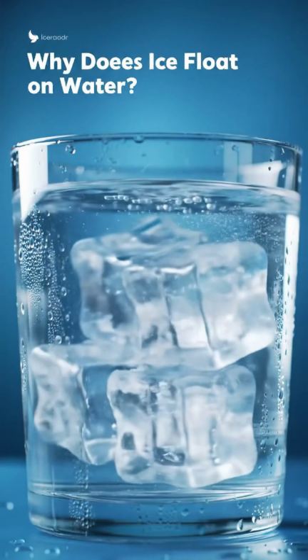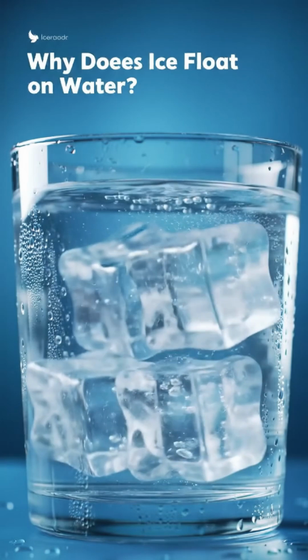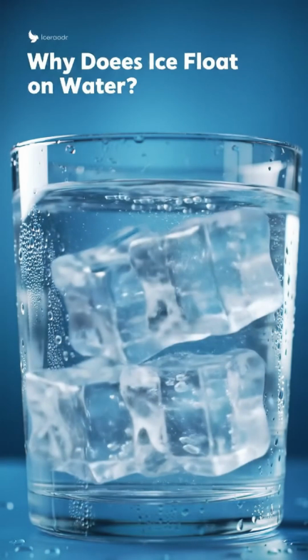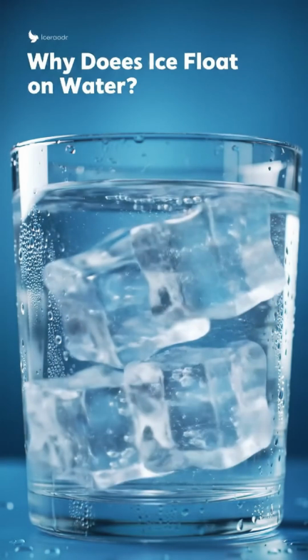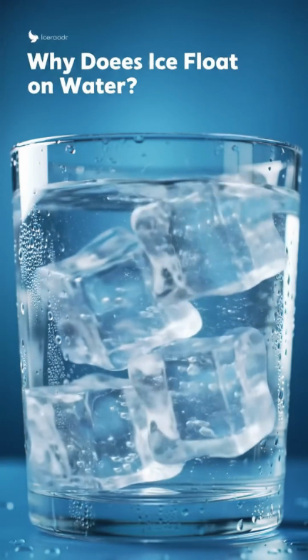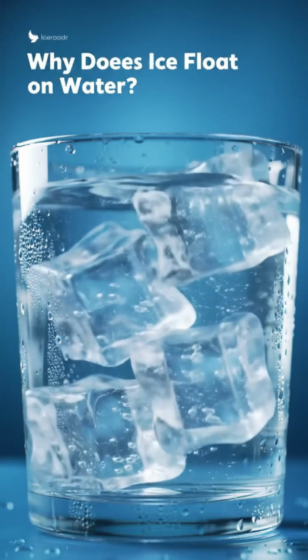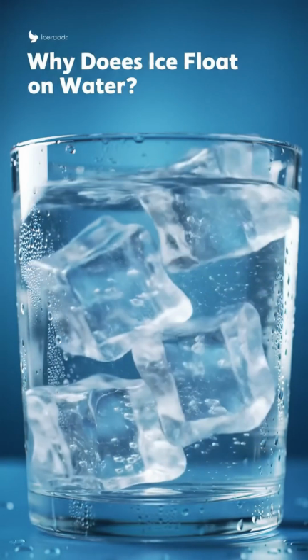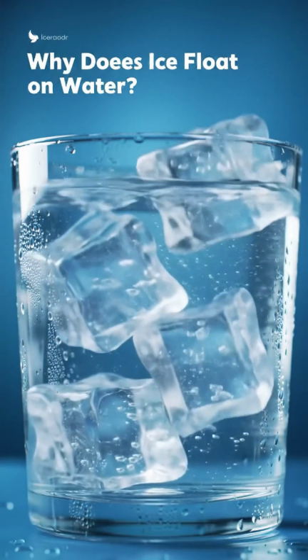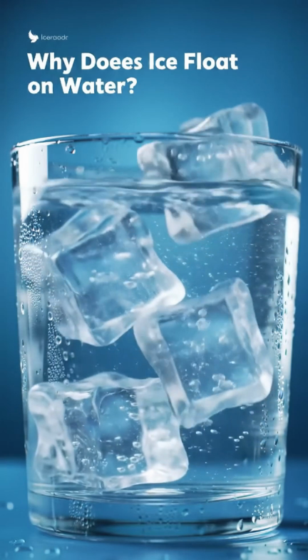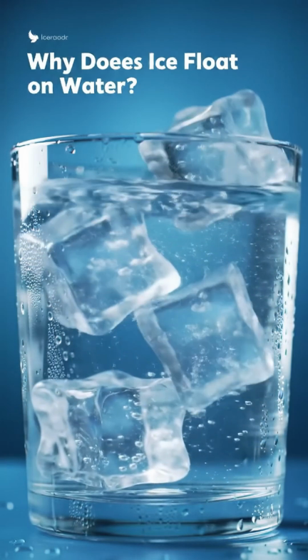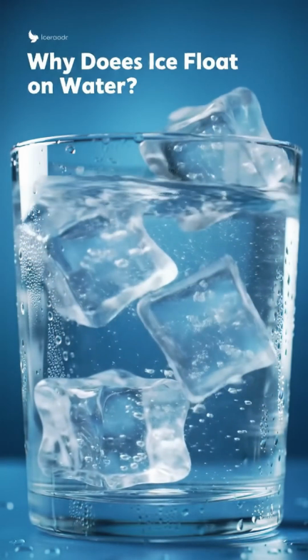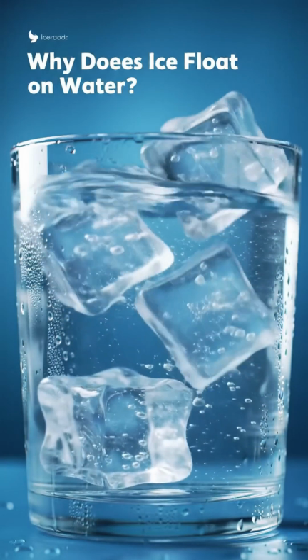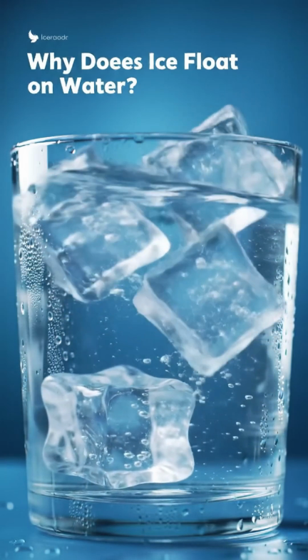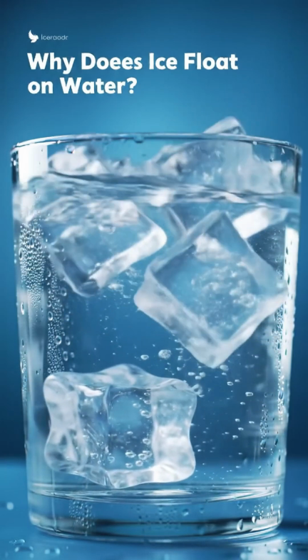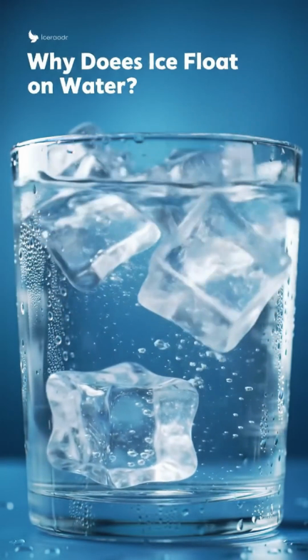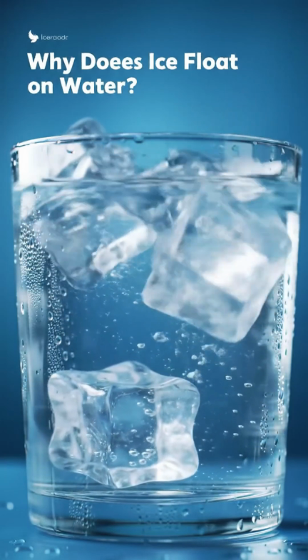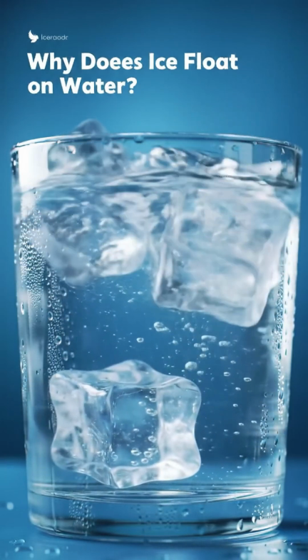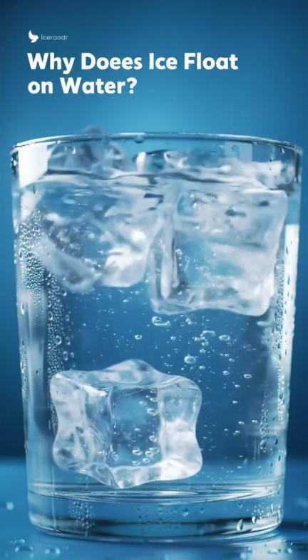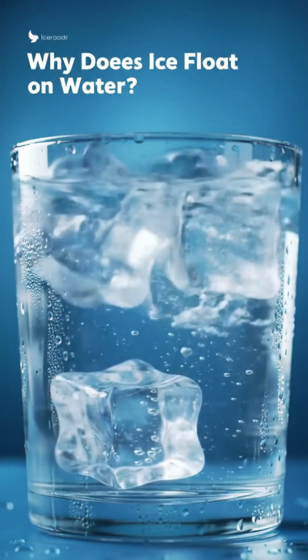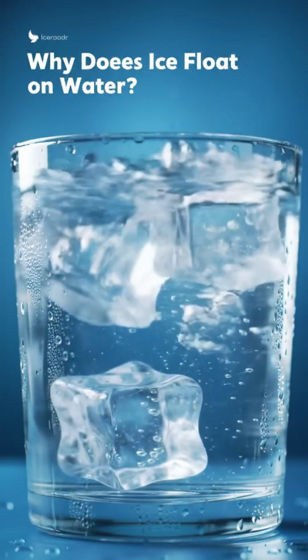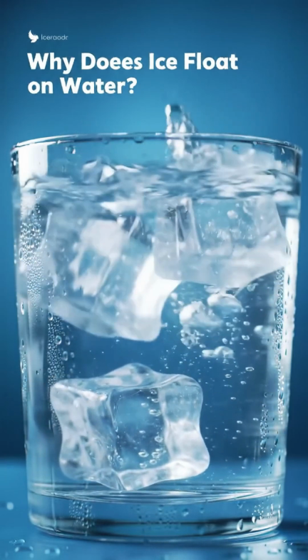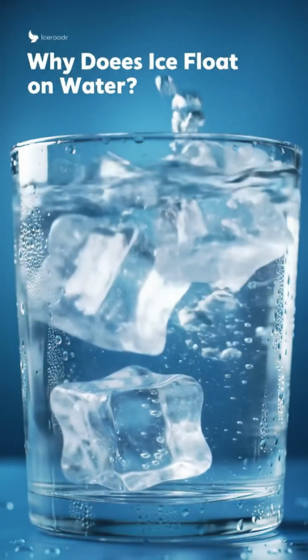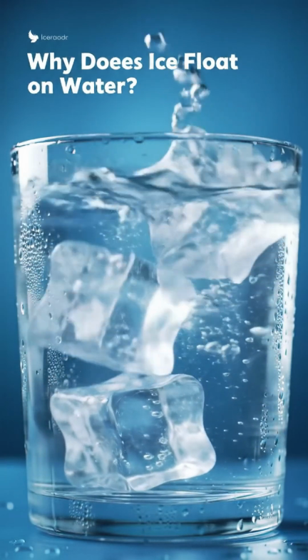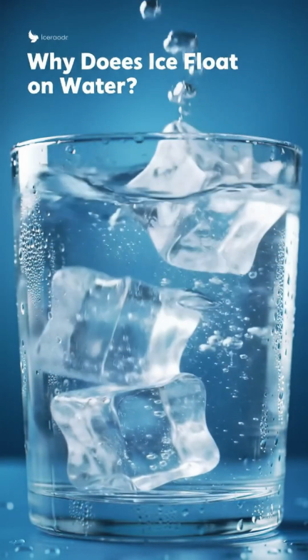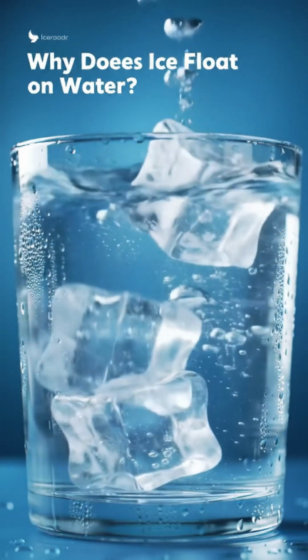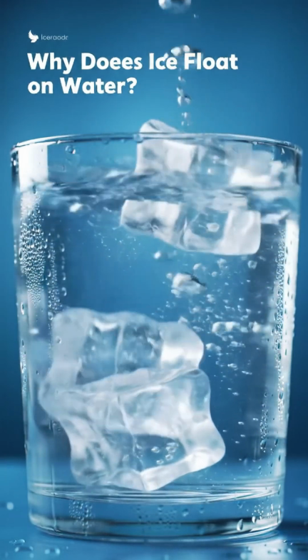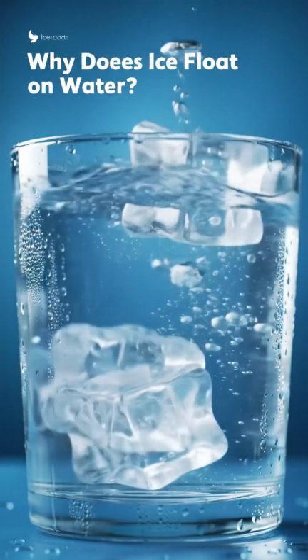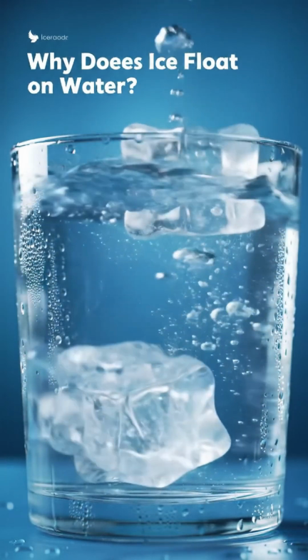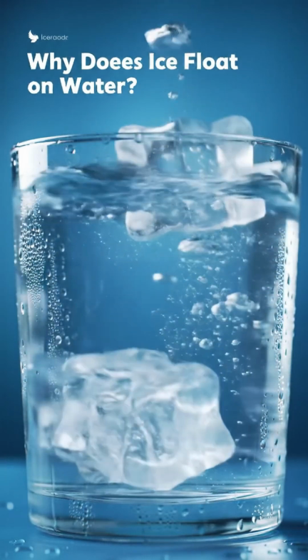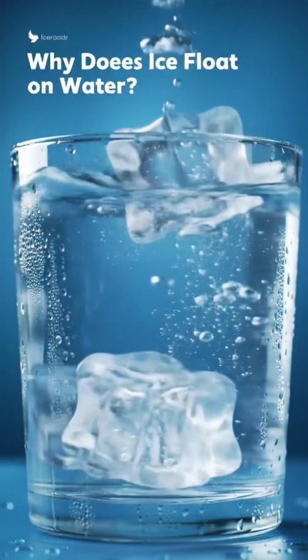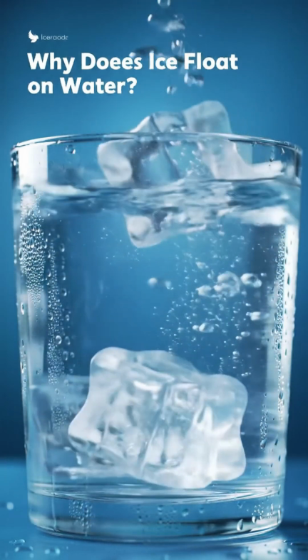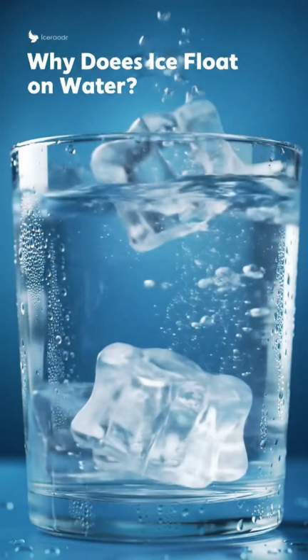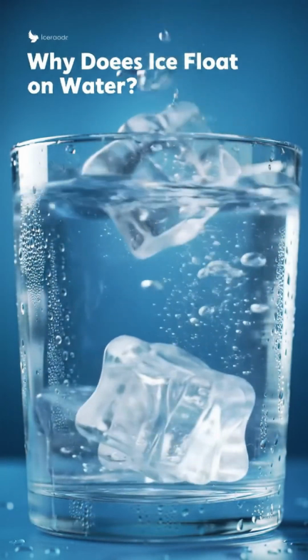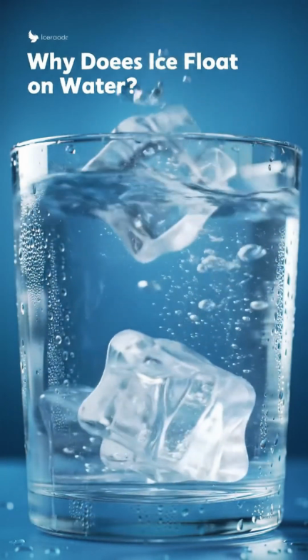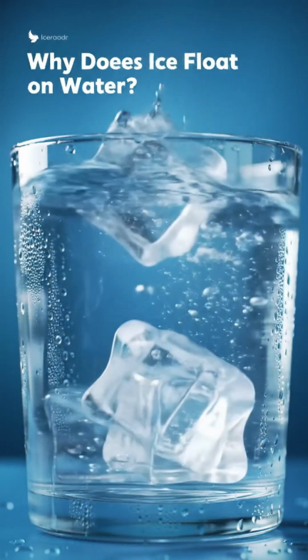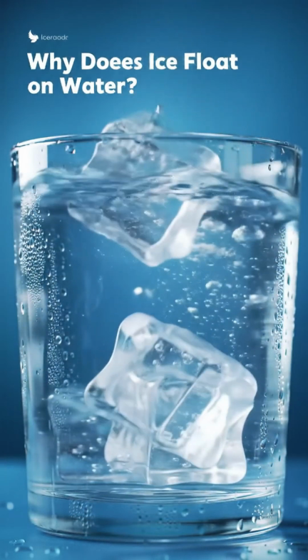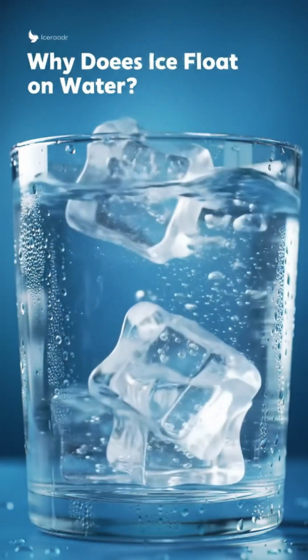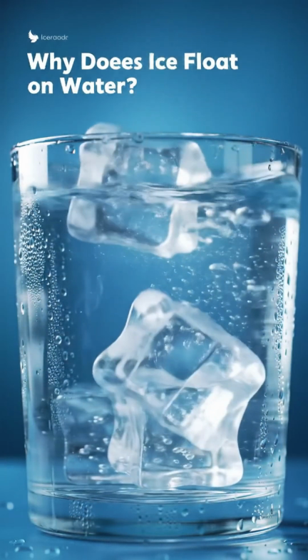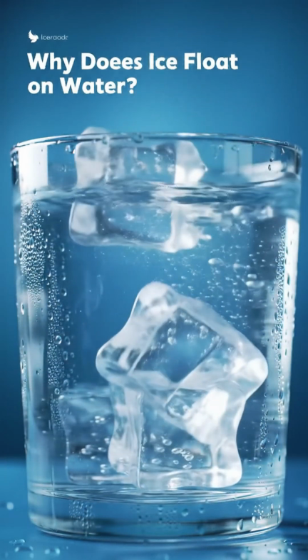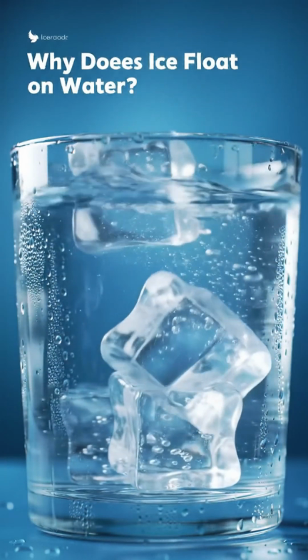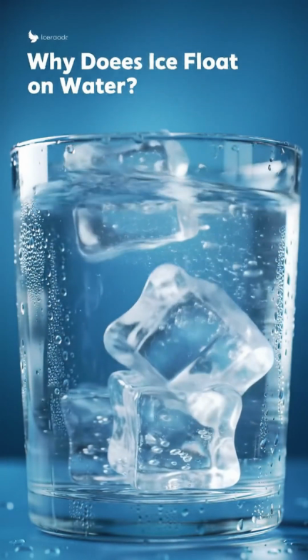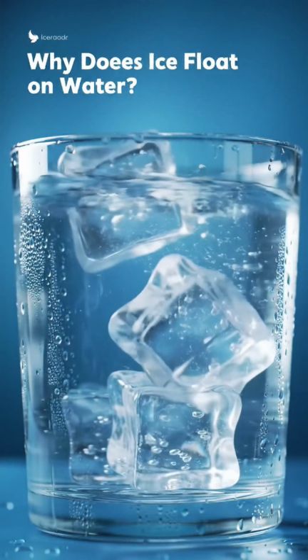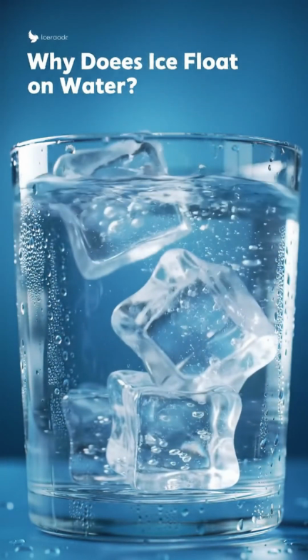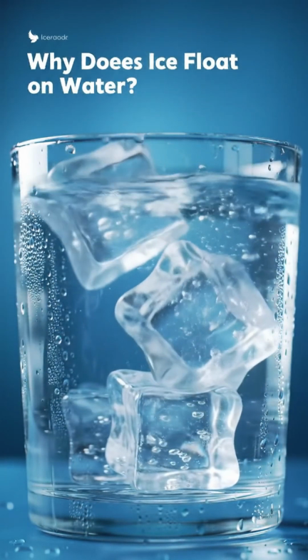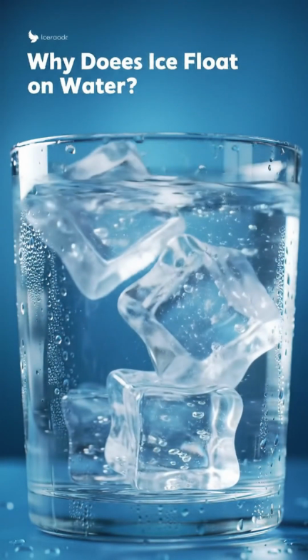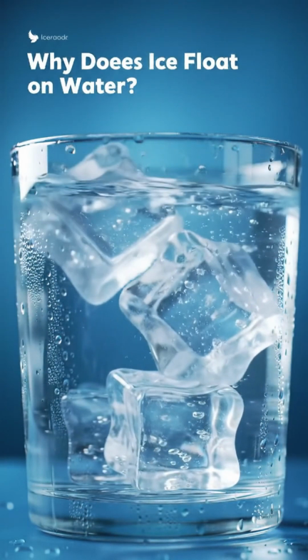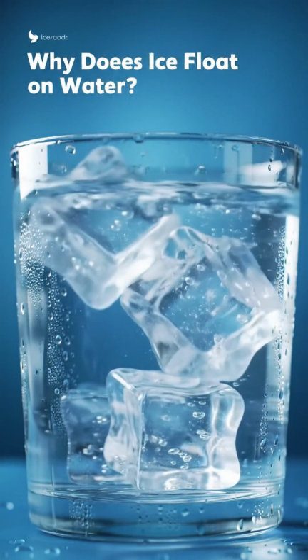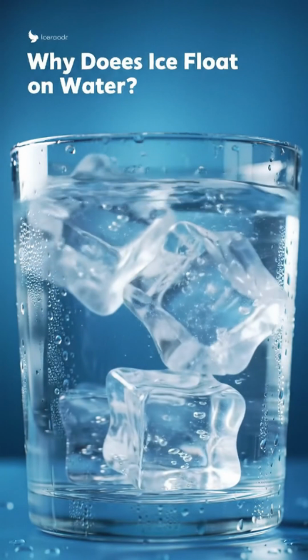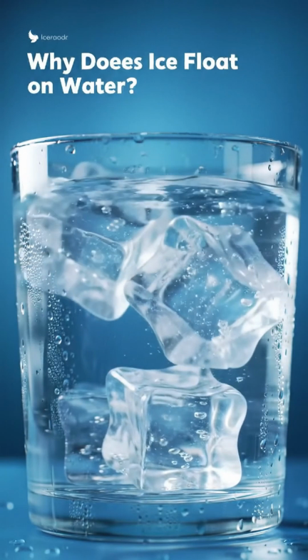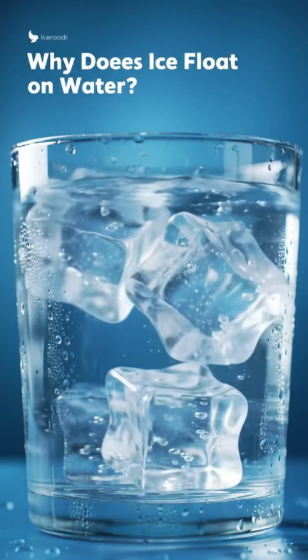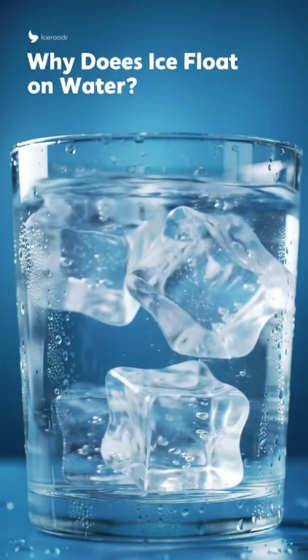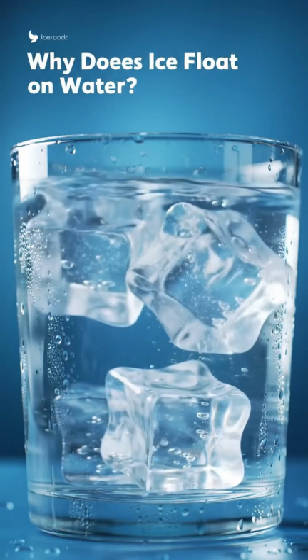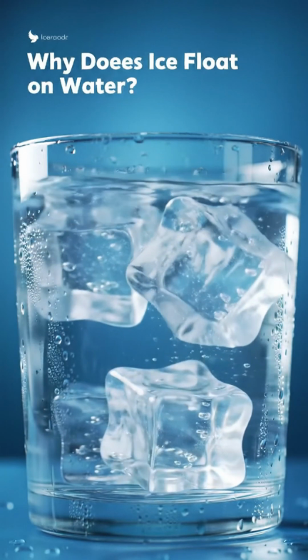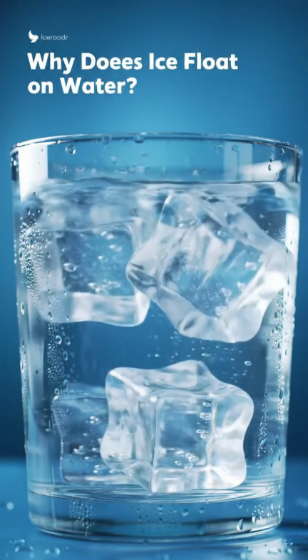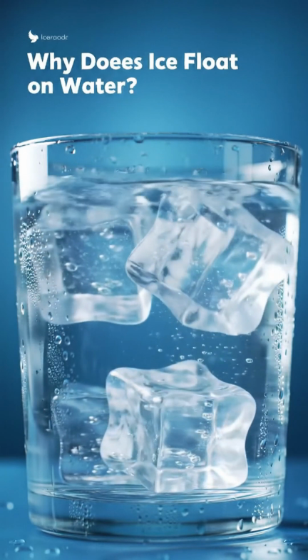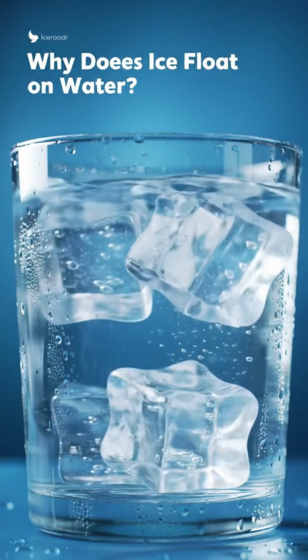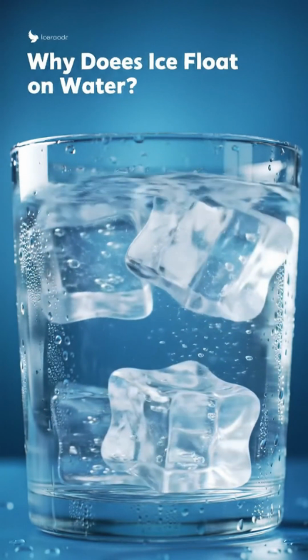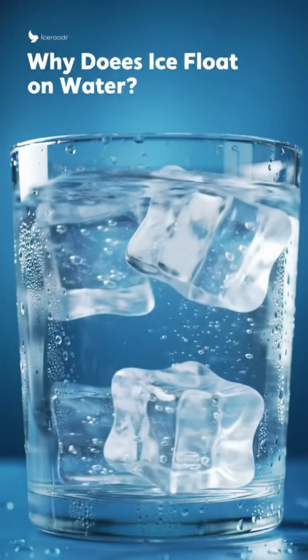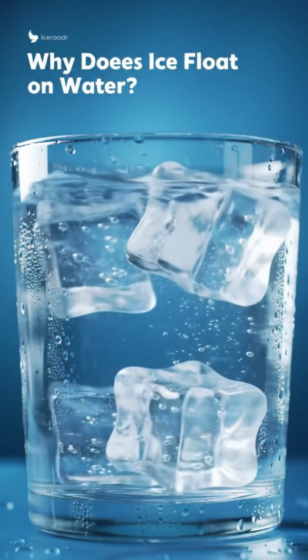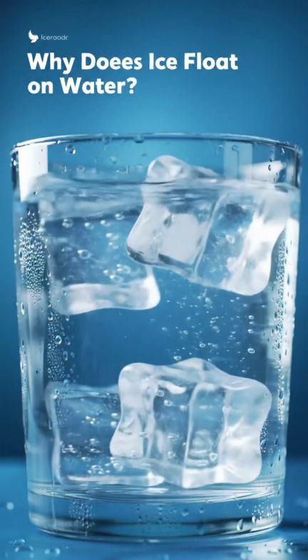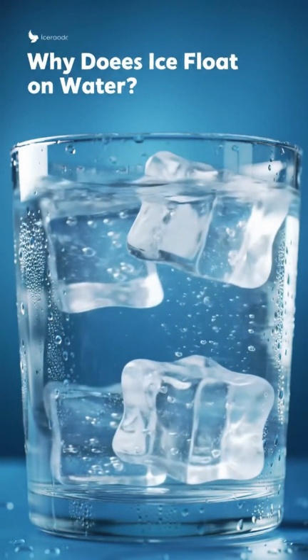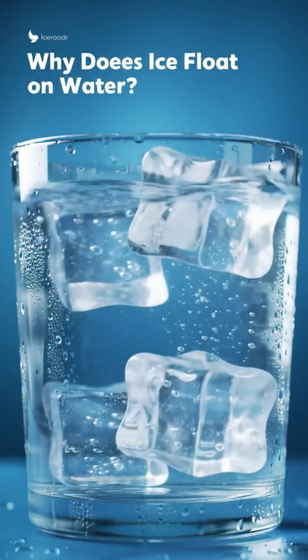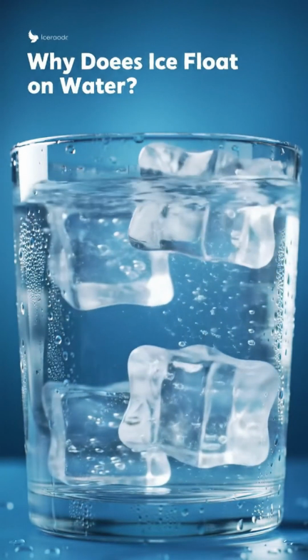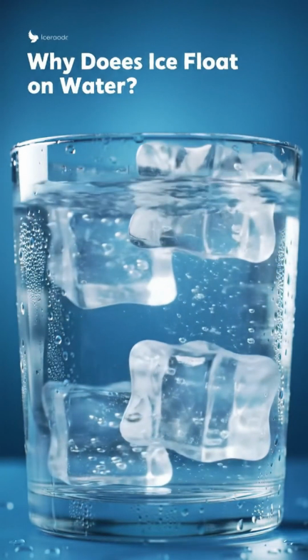Have you ever noticed why does ice float on water? Most solids sink in liquids, but ice is different.